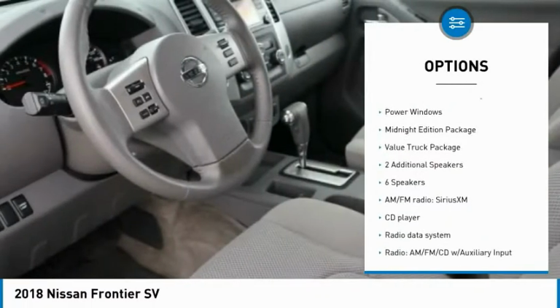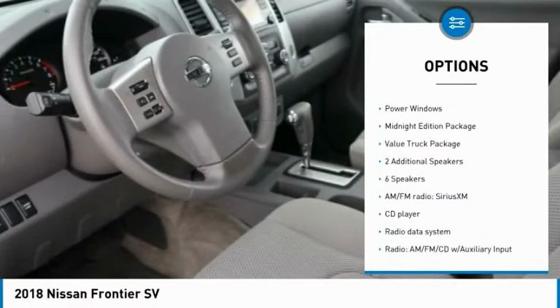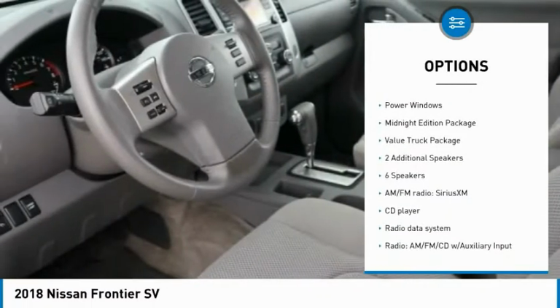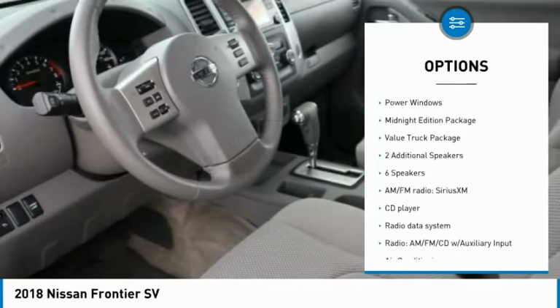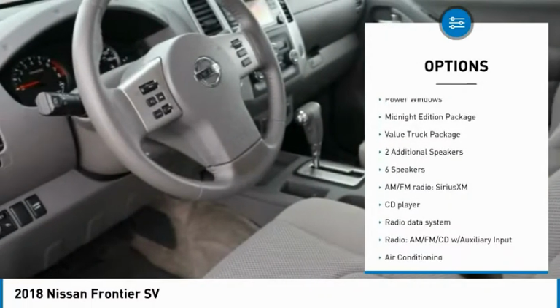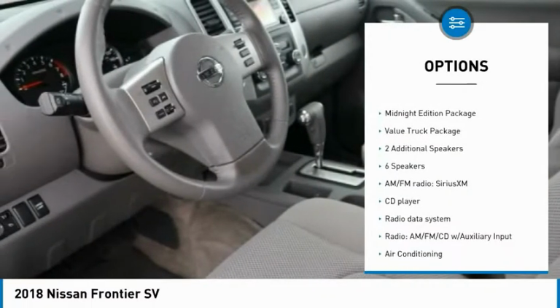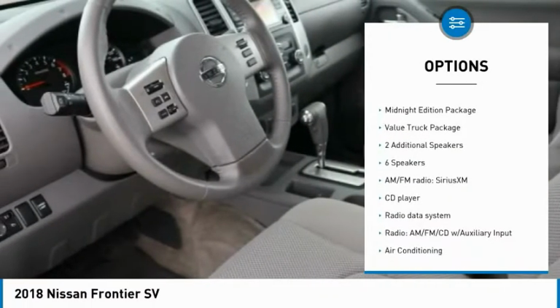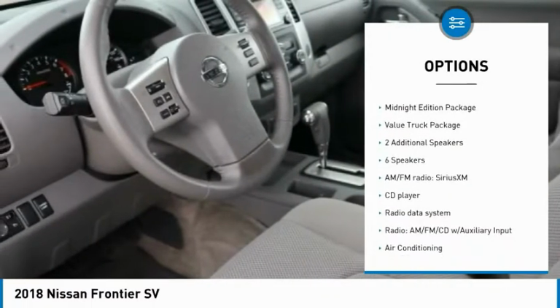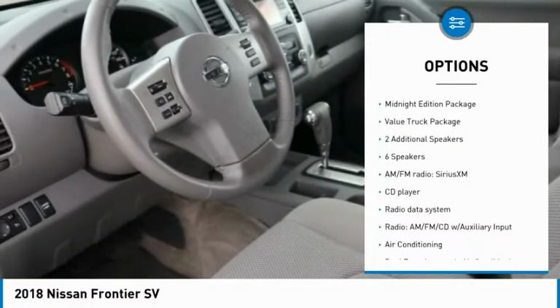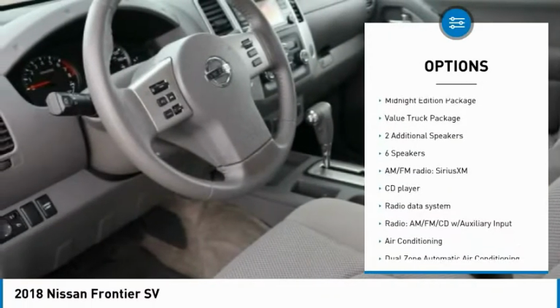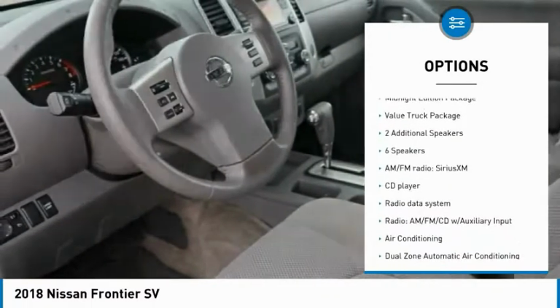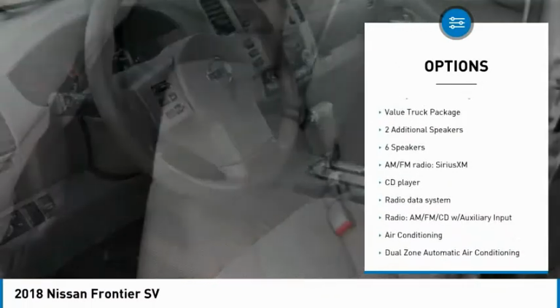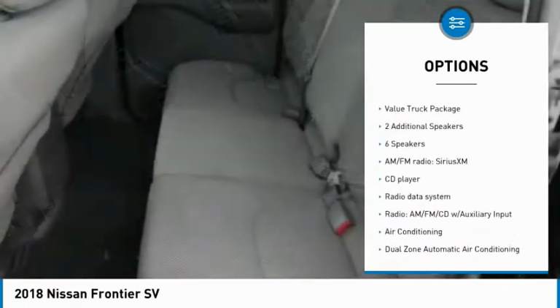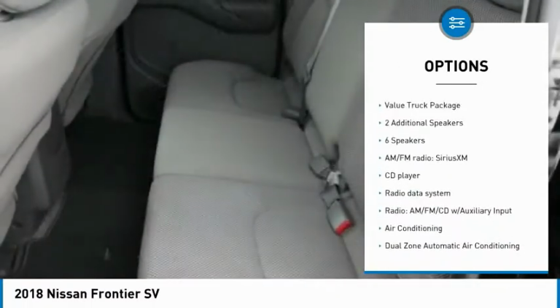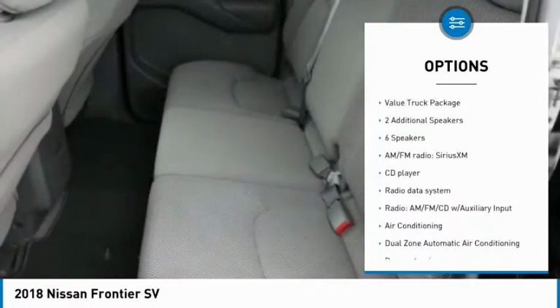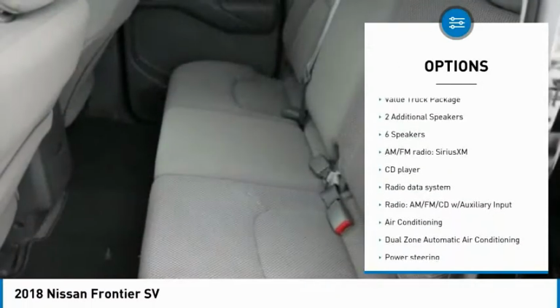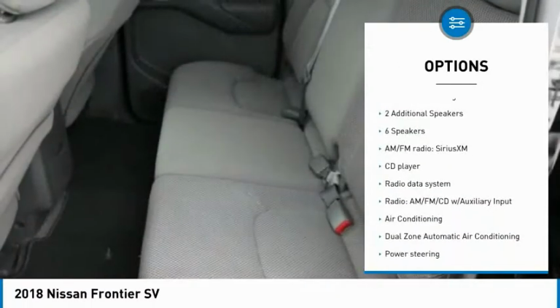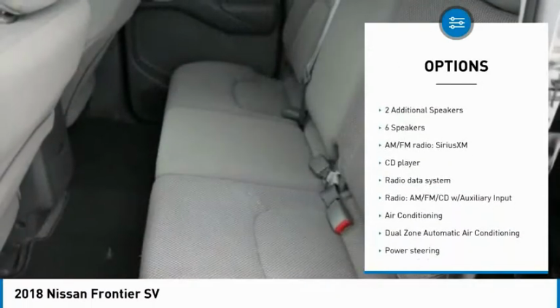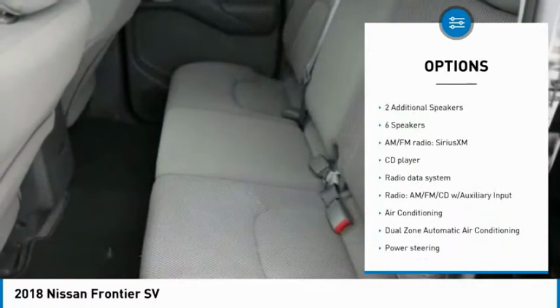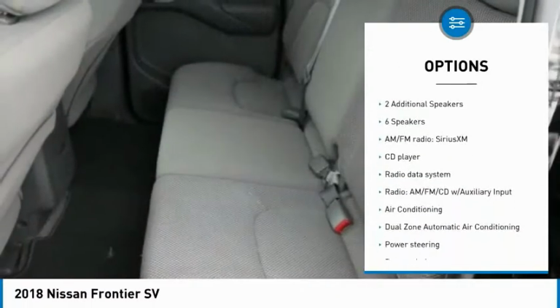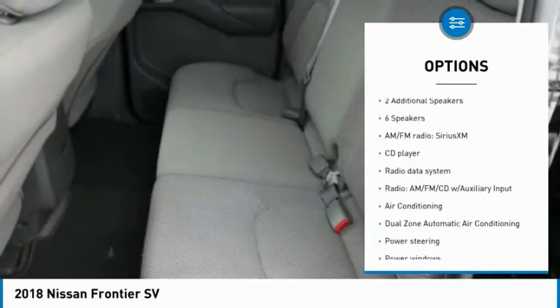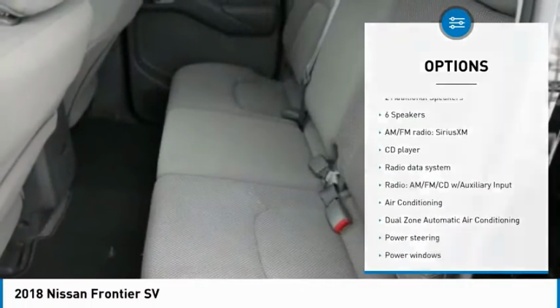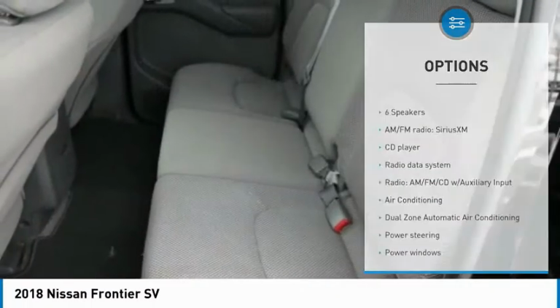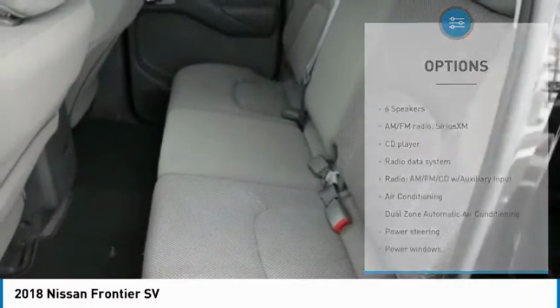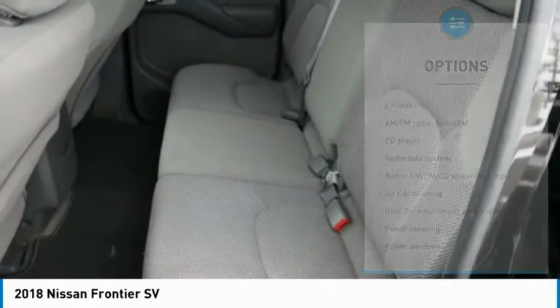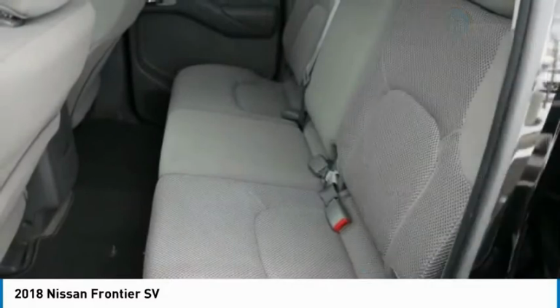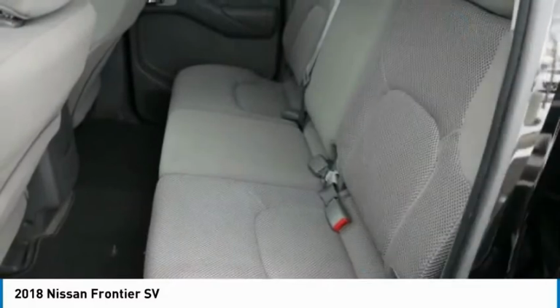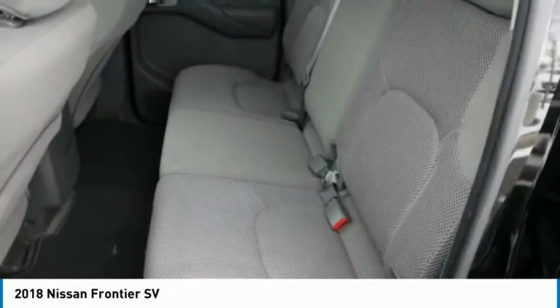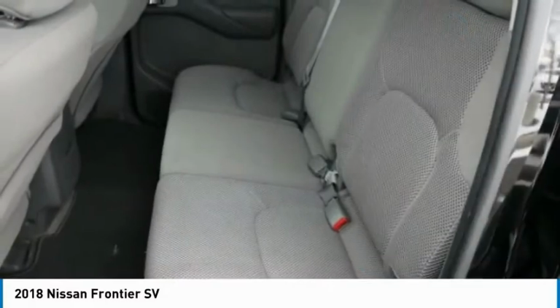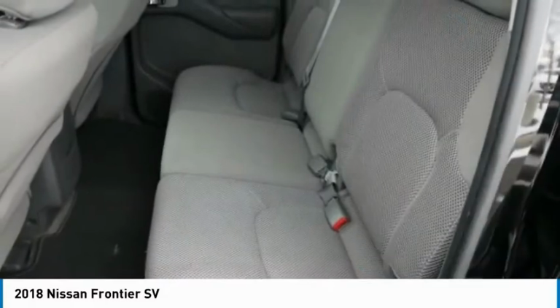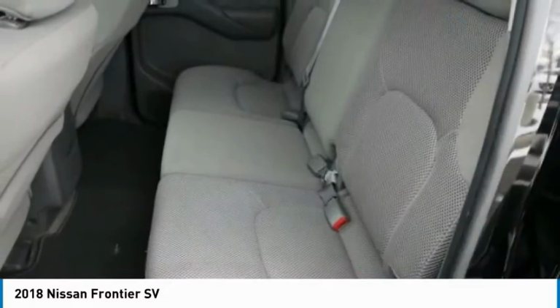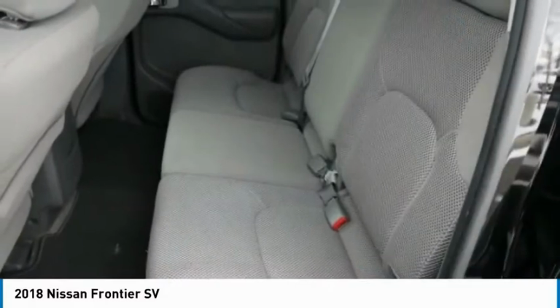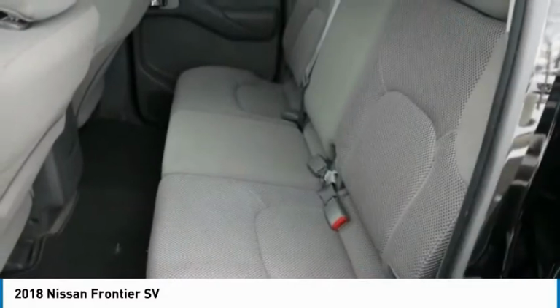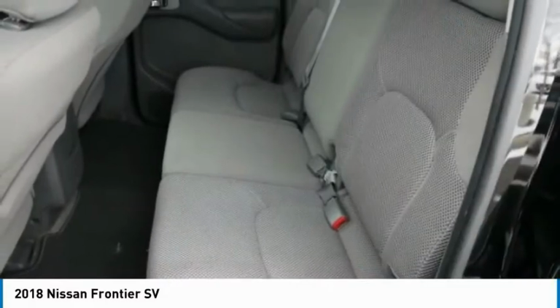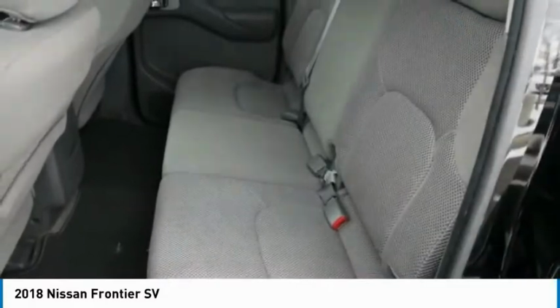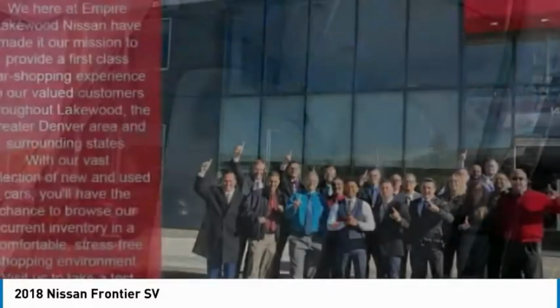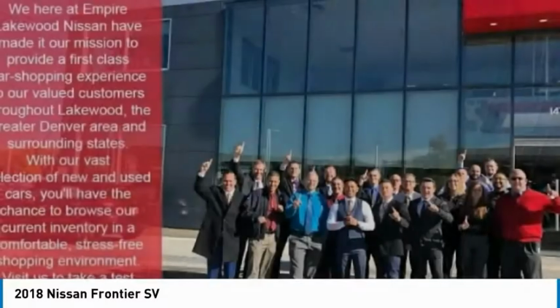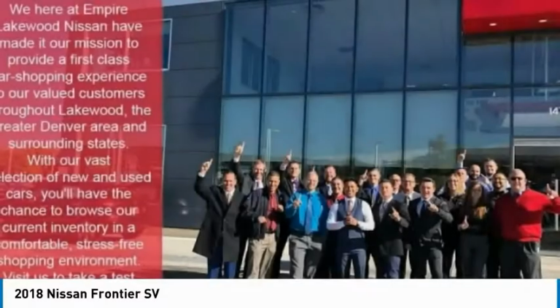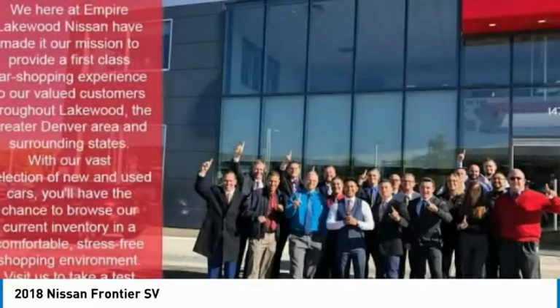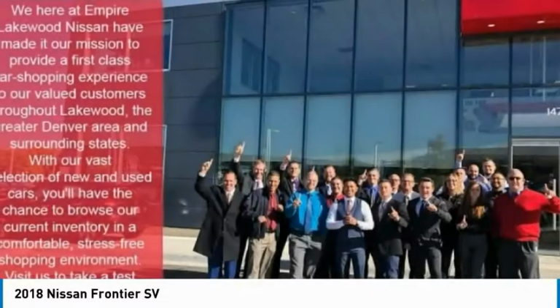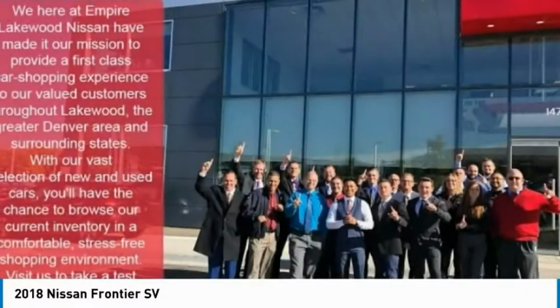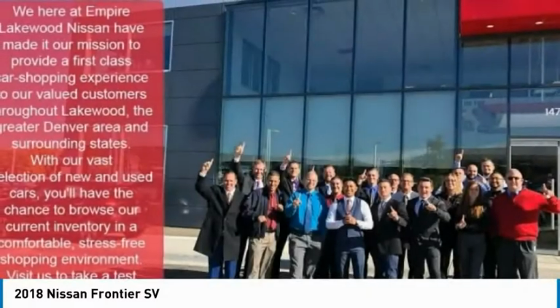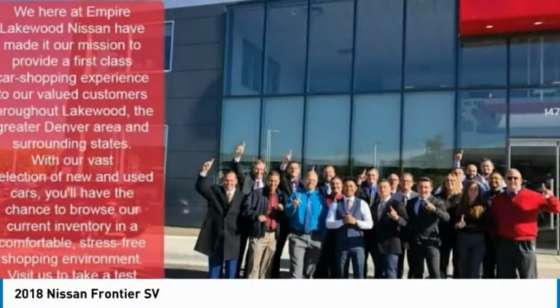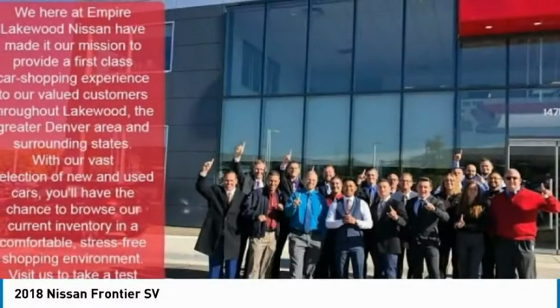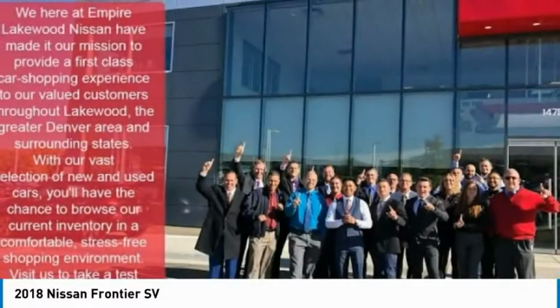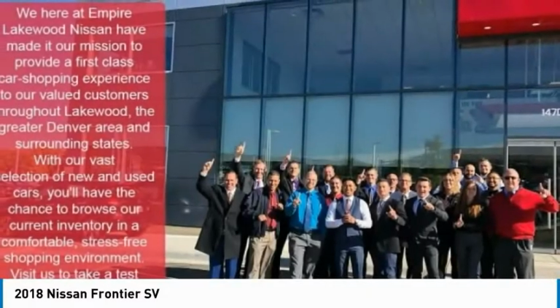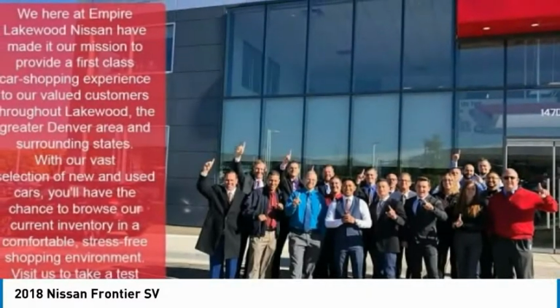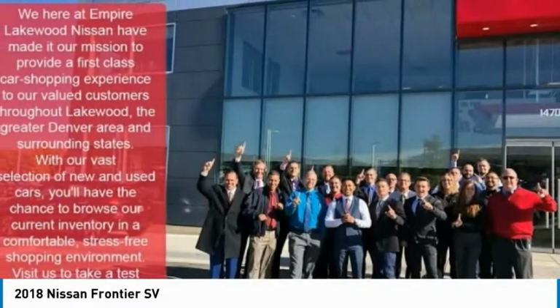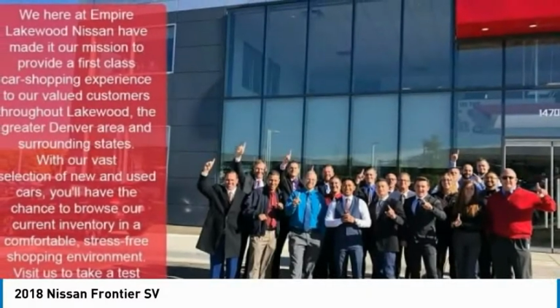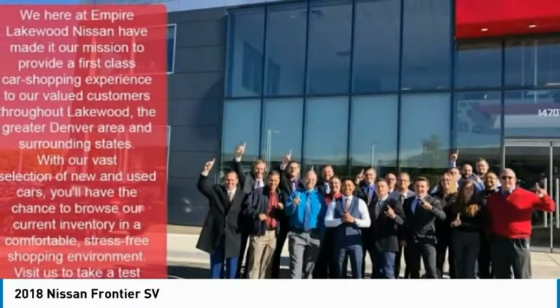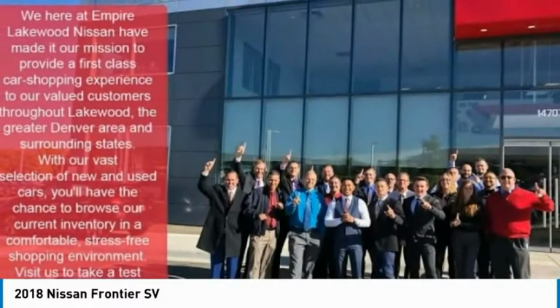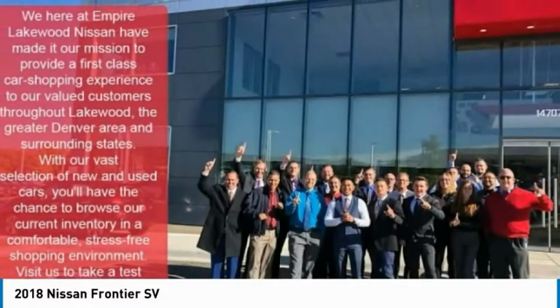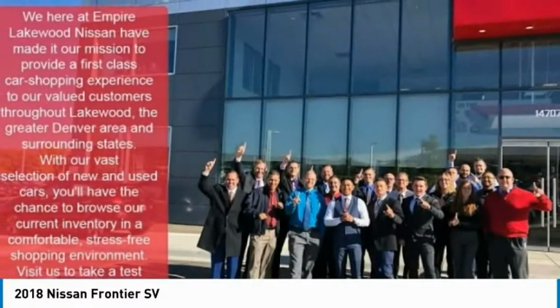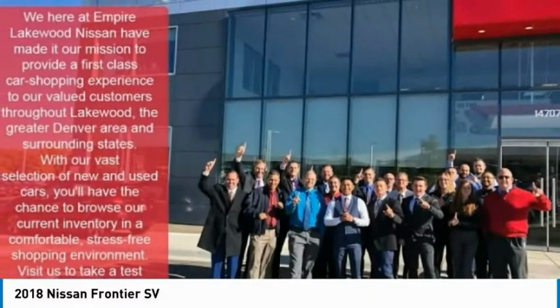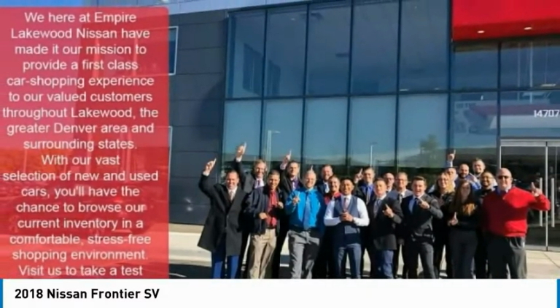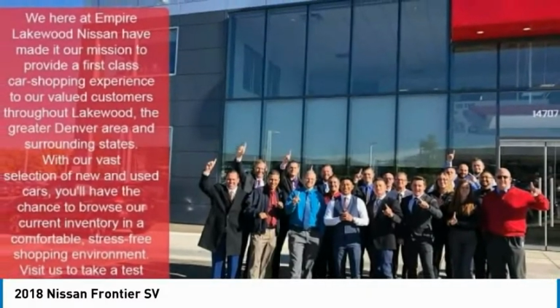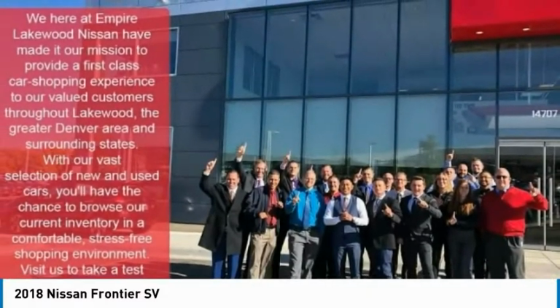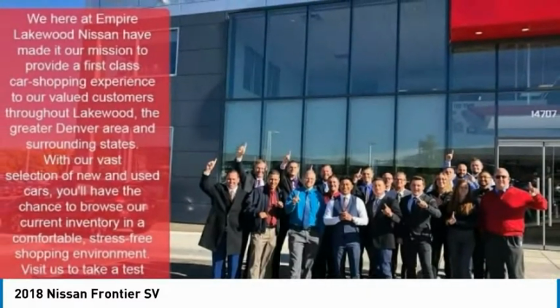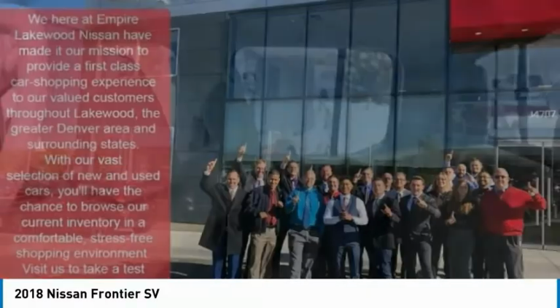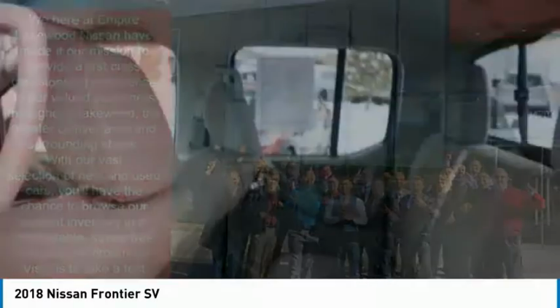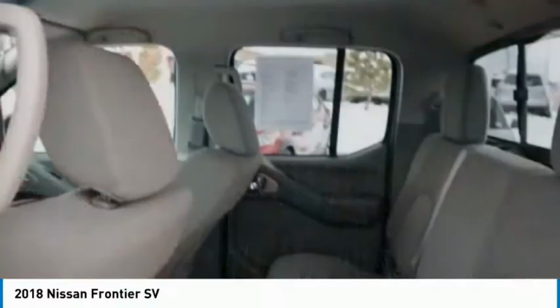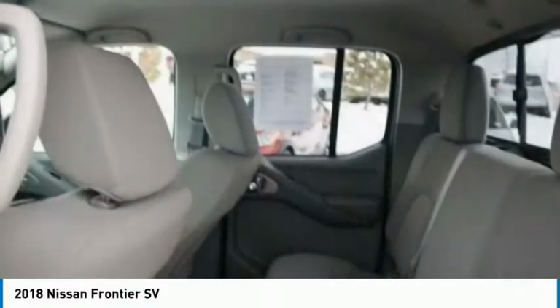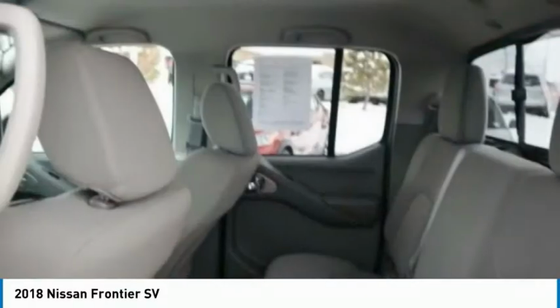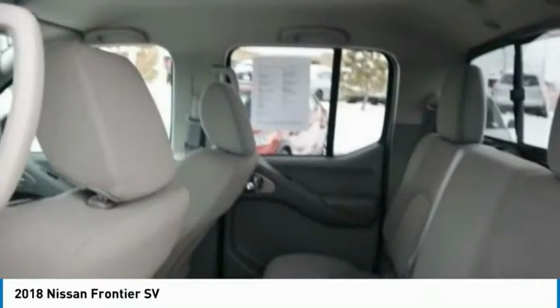Fog lamps, speed control, front wheel independent suspension, four-wheel disc brakes, low tire pressure warning, and power windows.